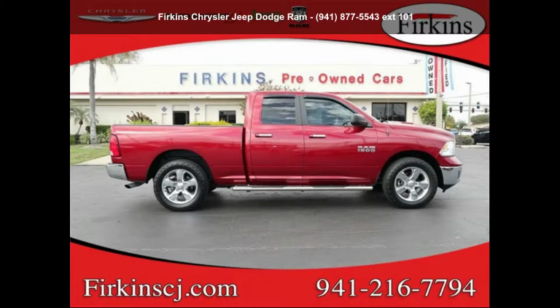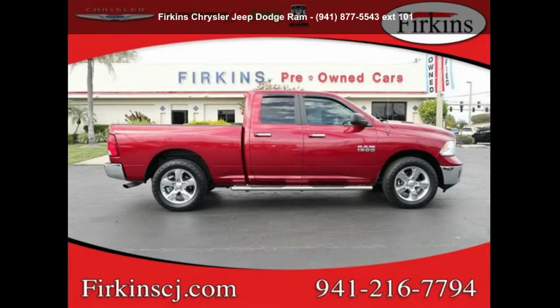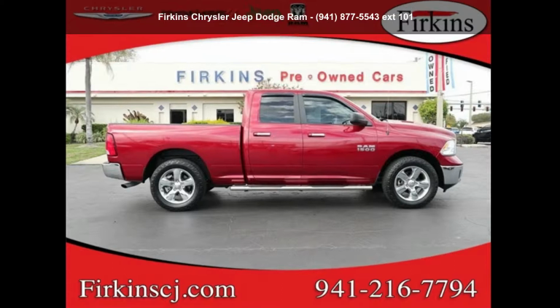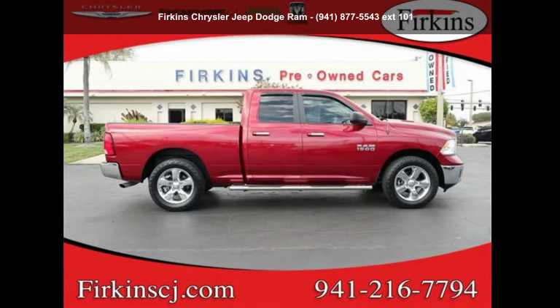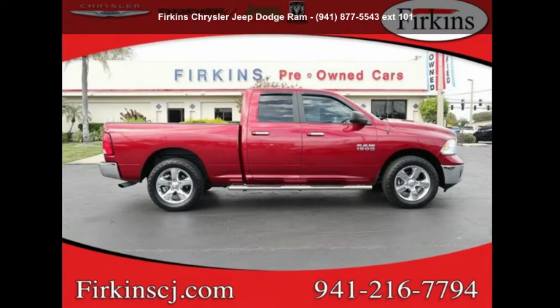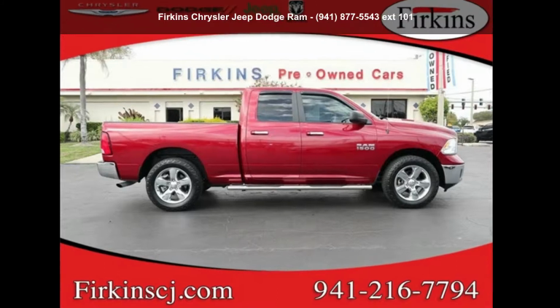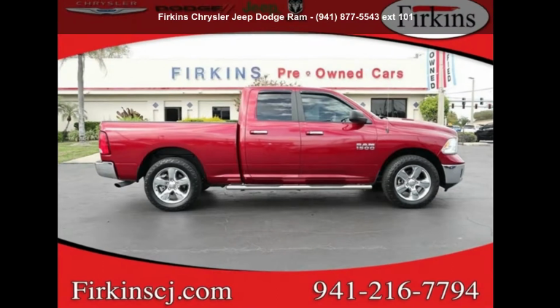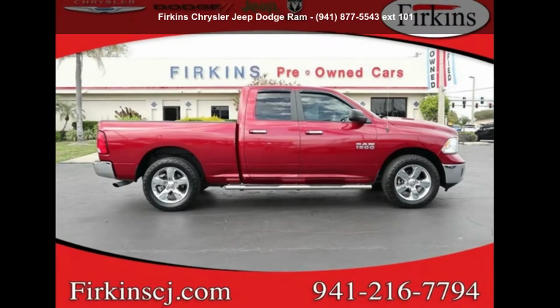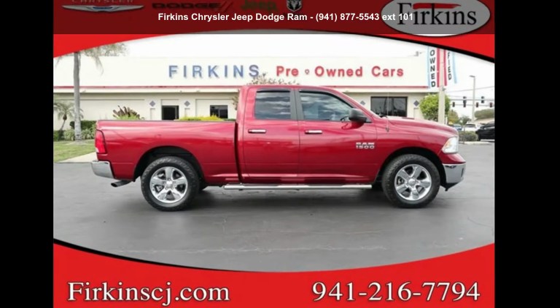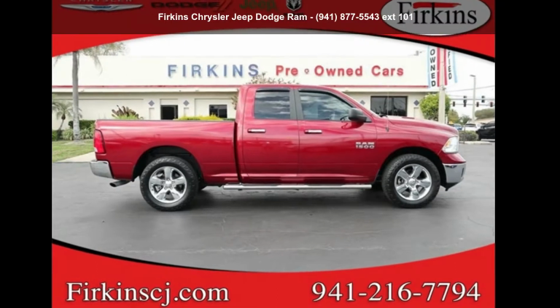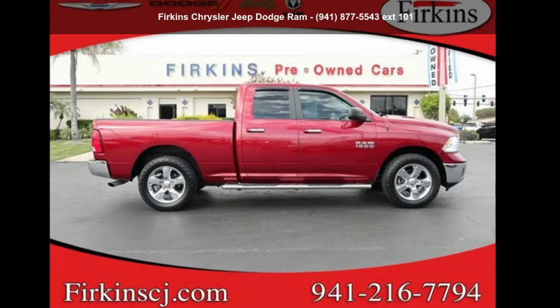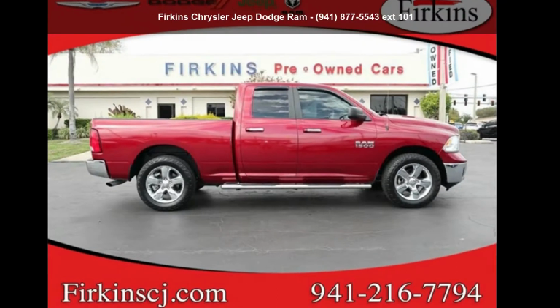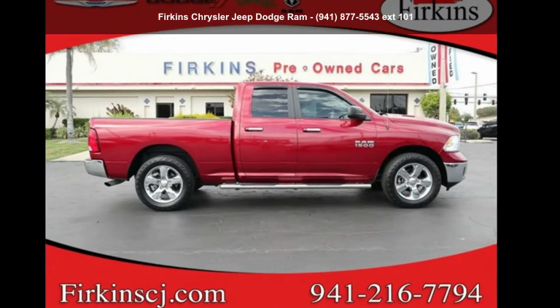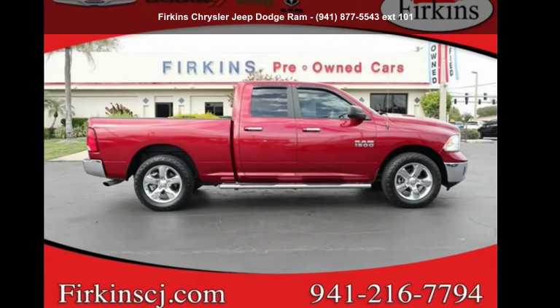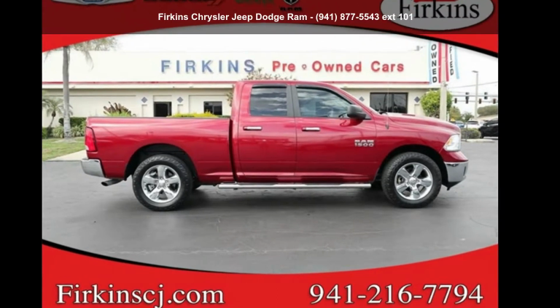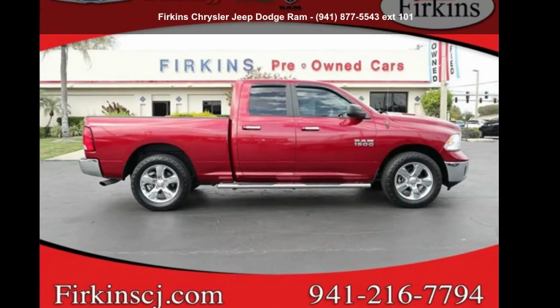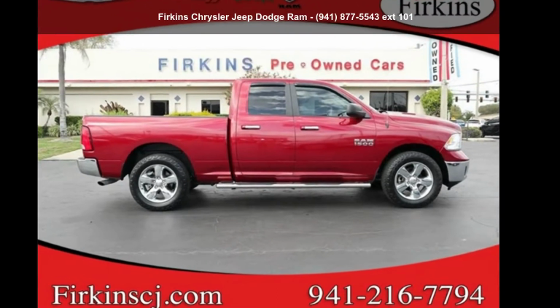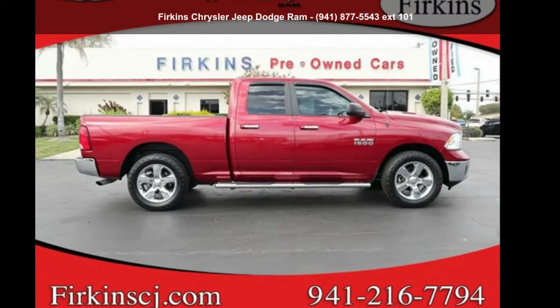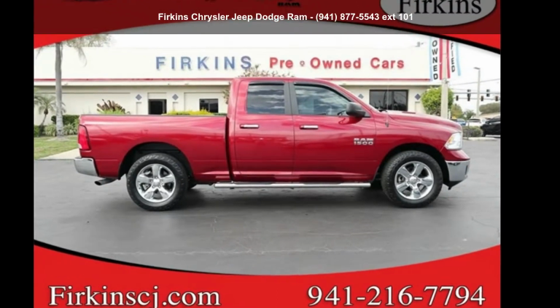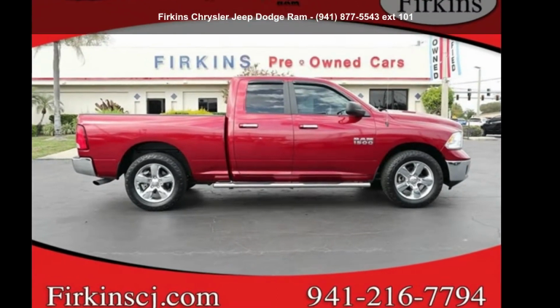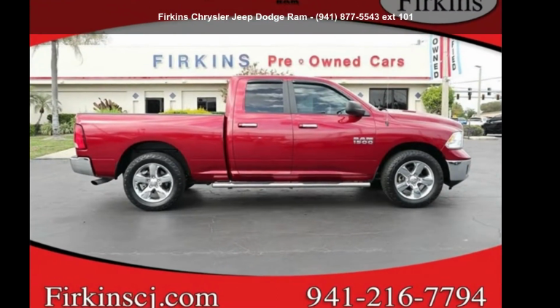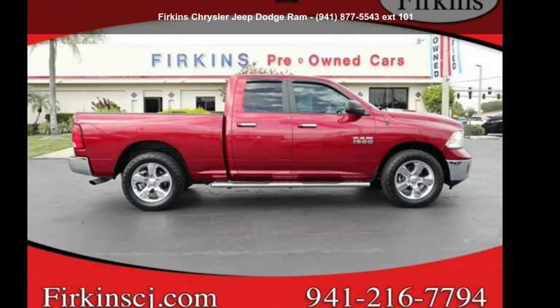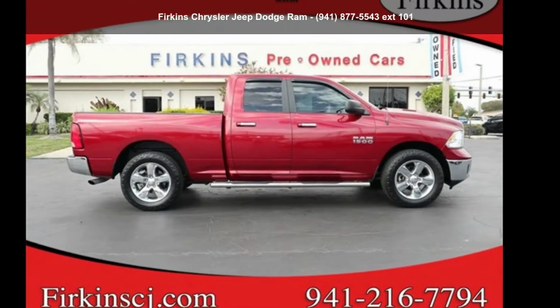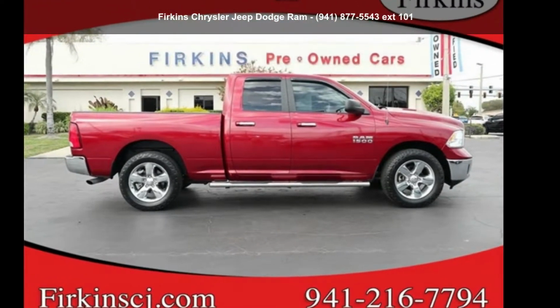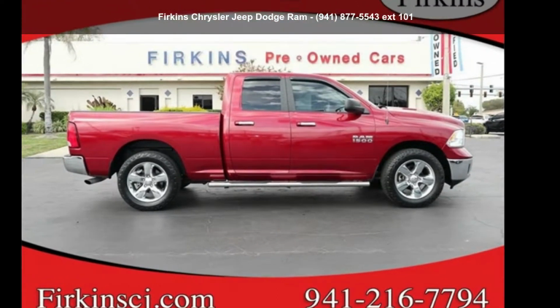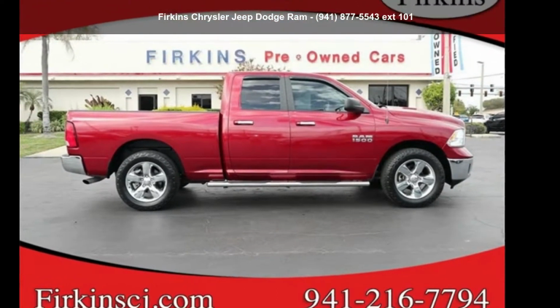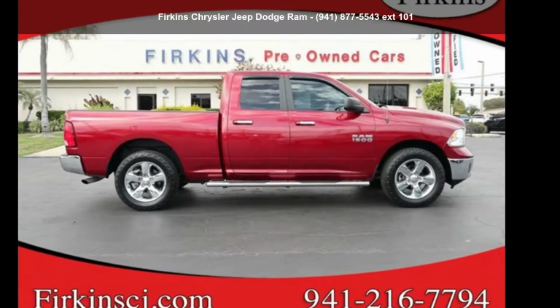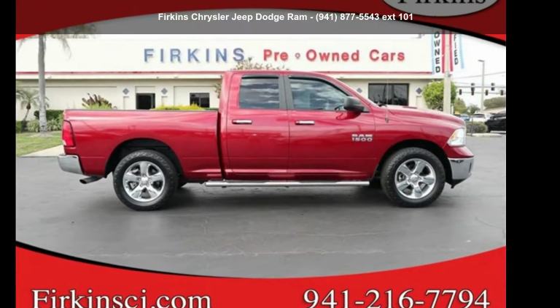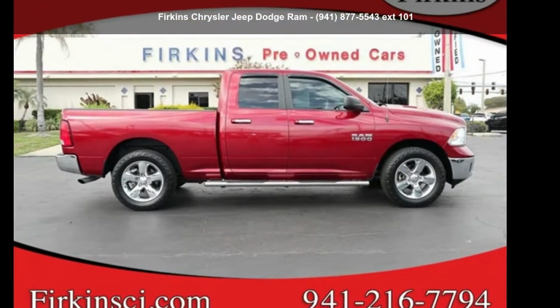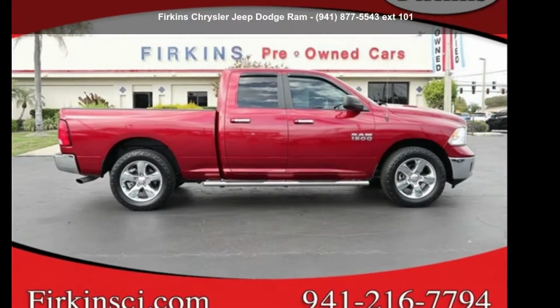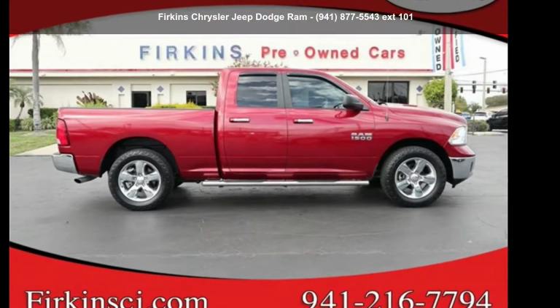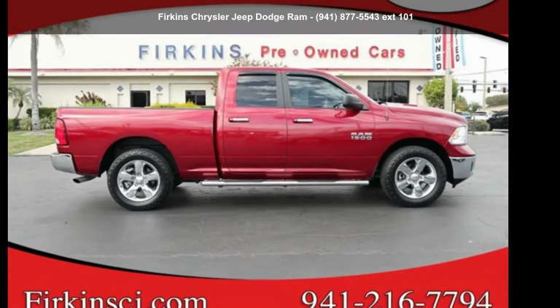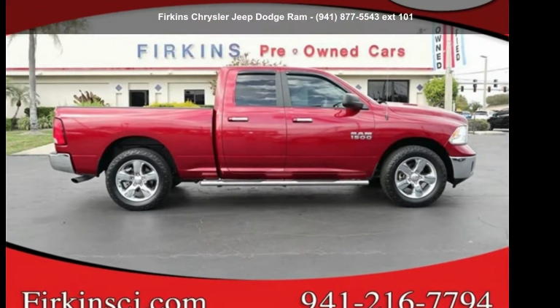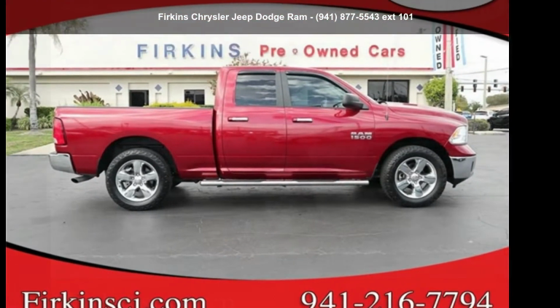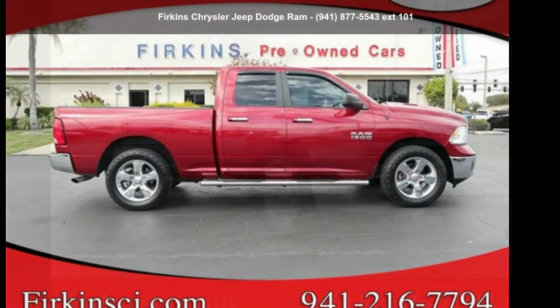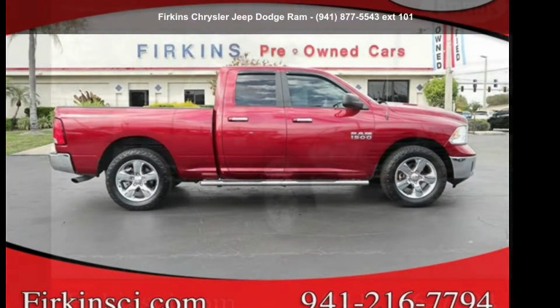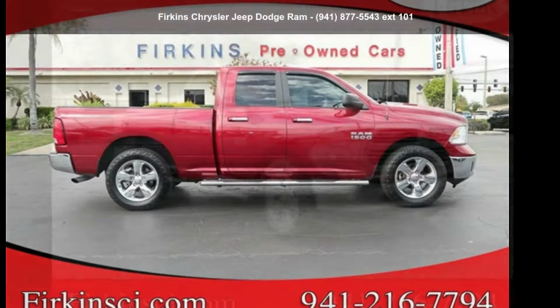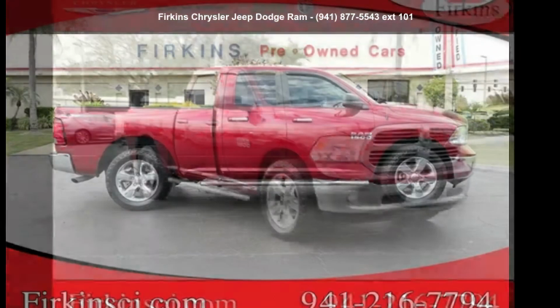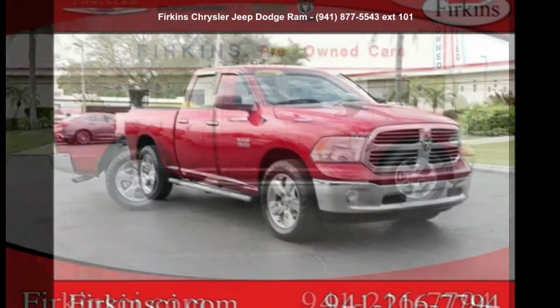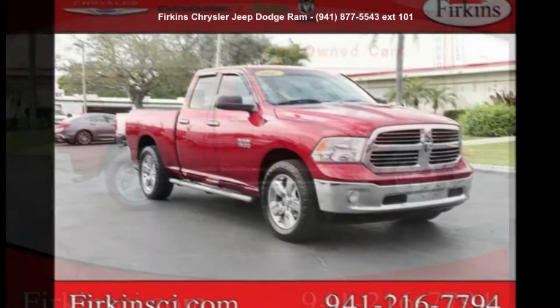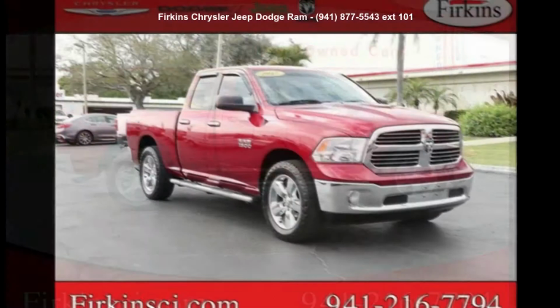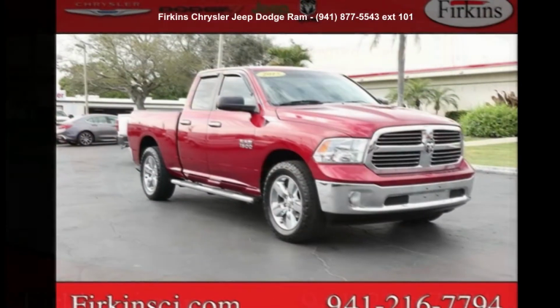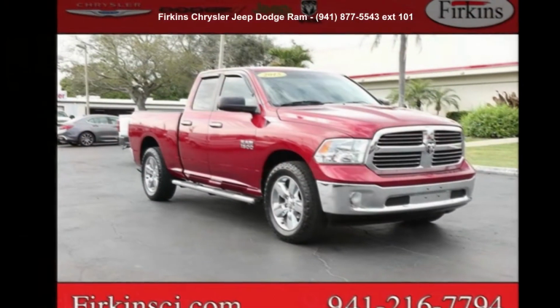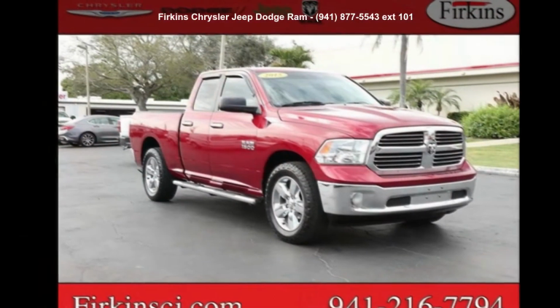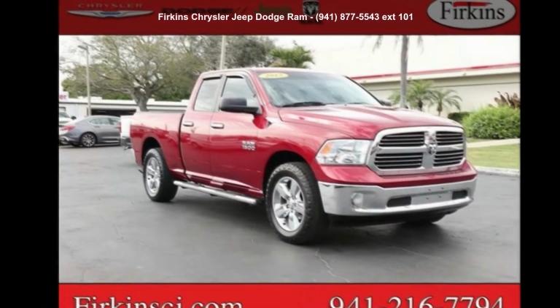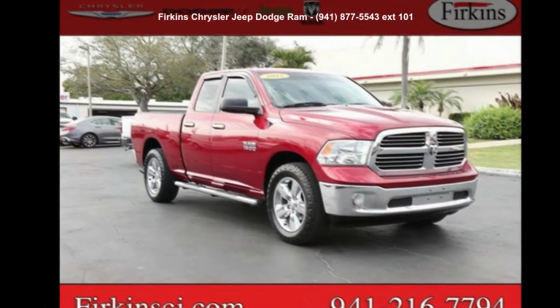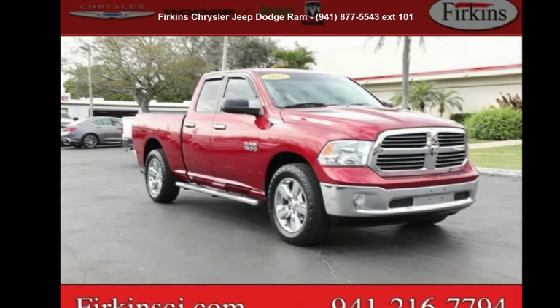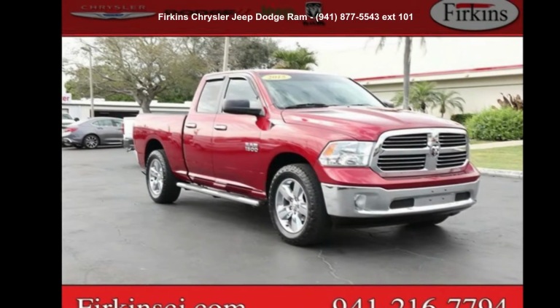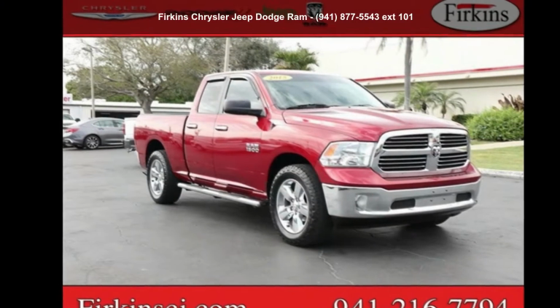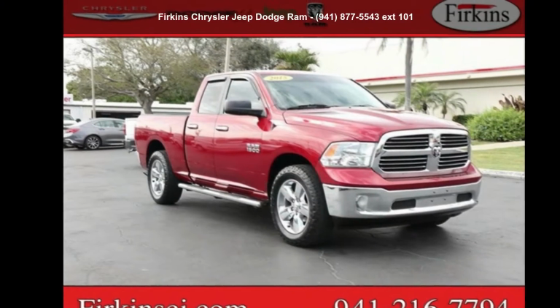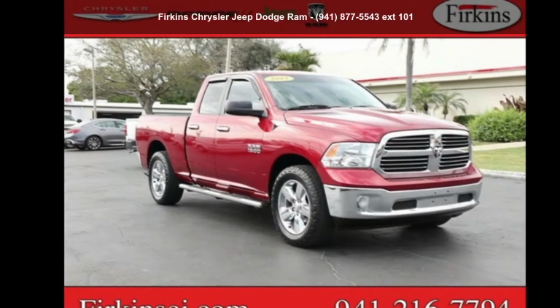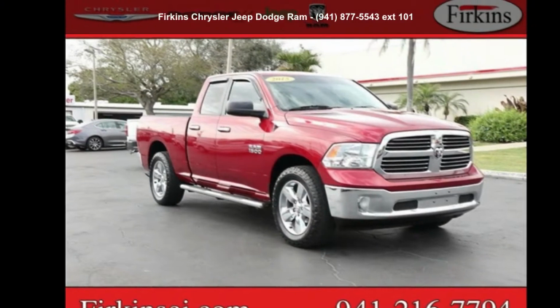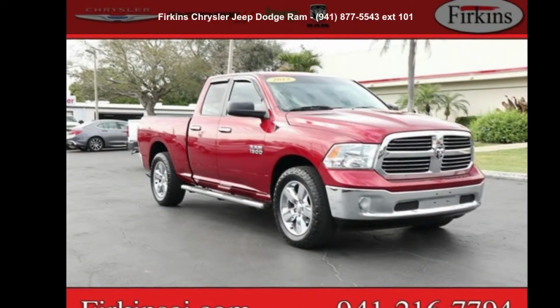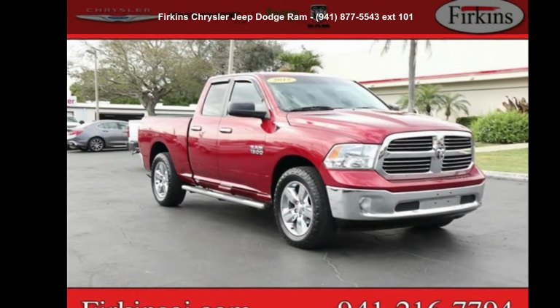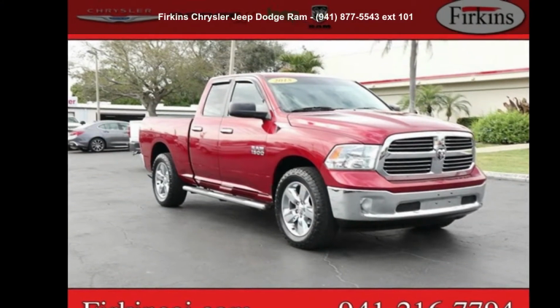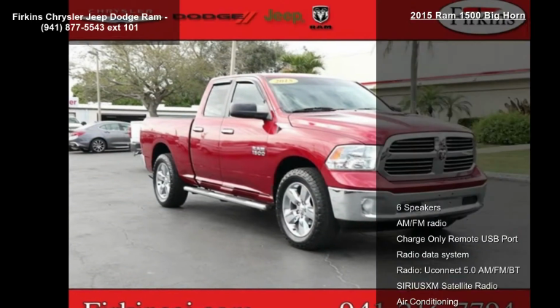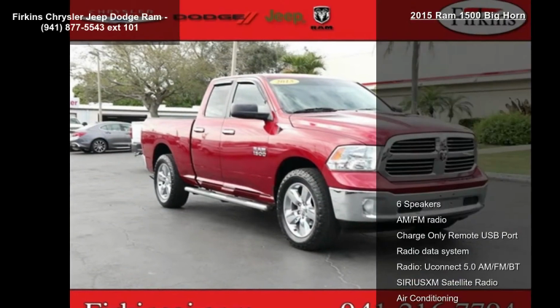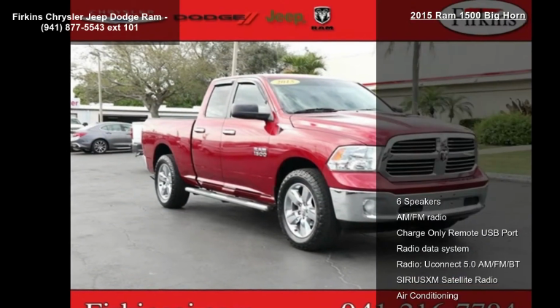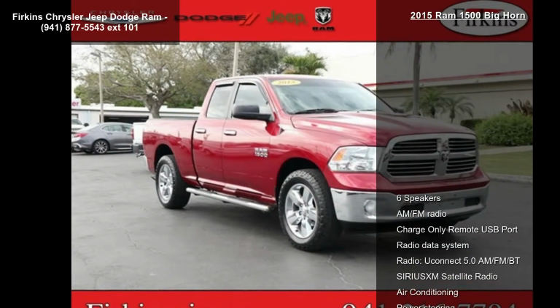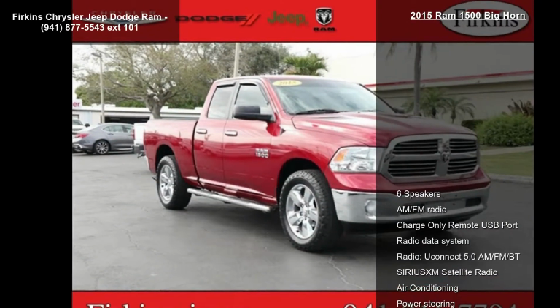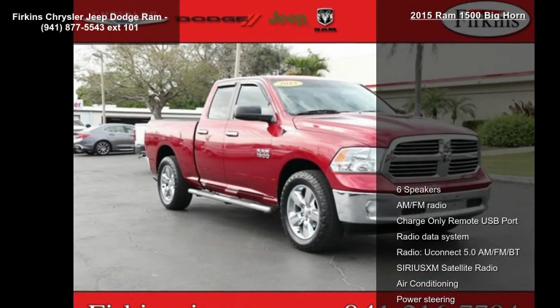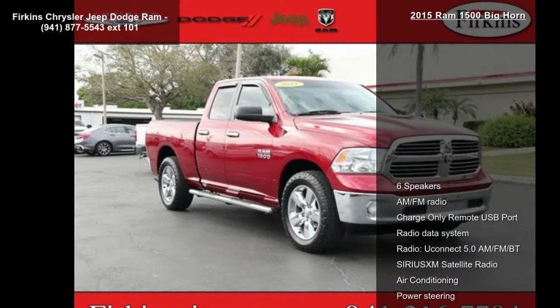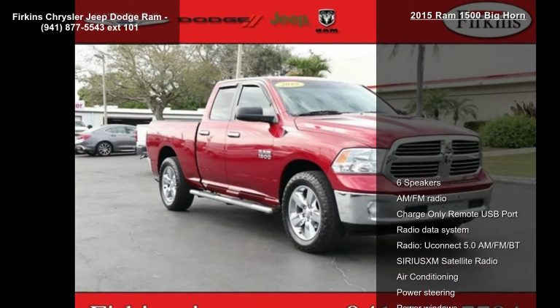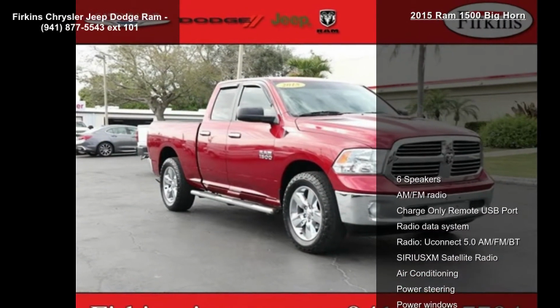Arrive in style with this 2015 Ram 1500 Bighorn. This may be the set of wheels you've been looking for.